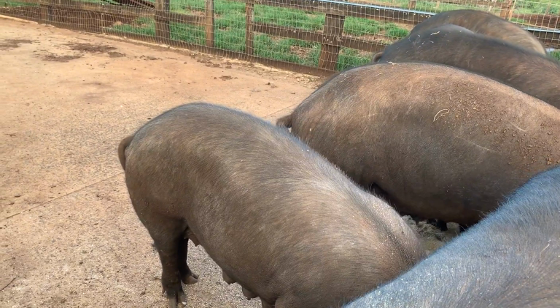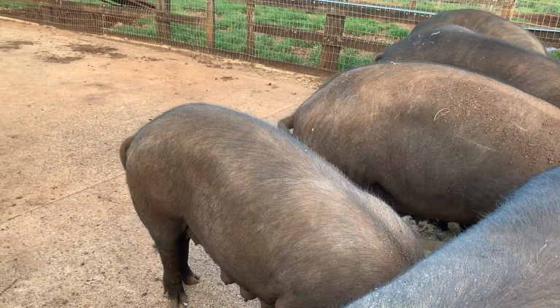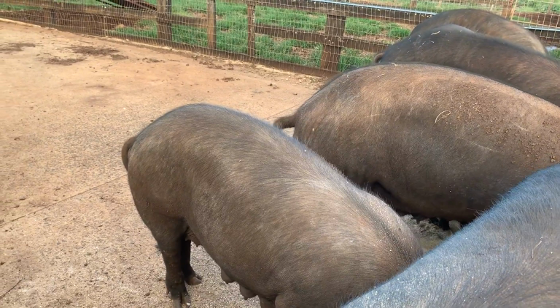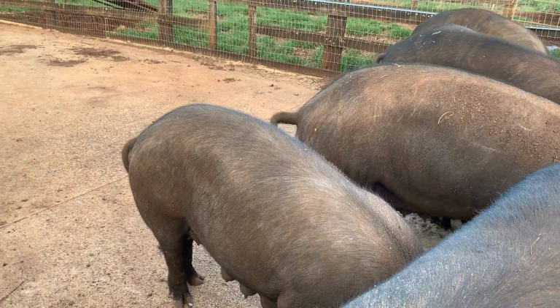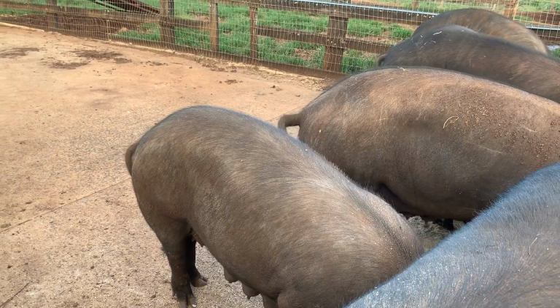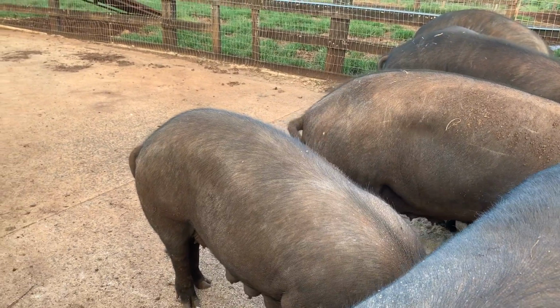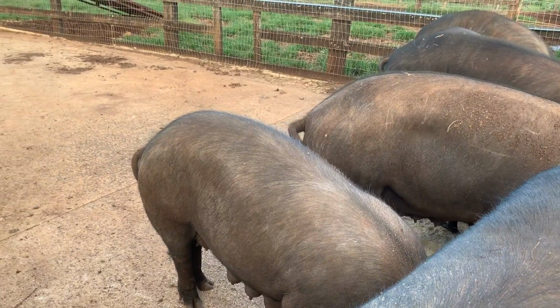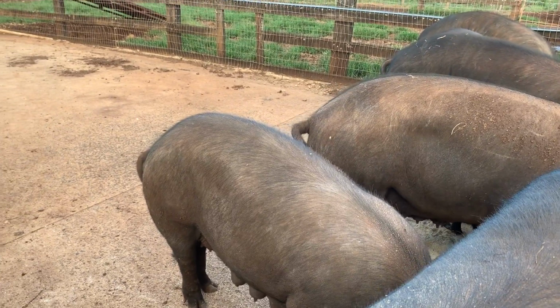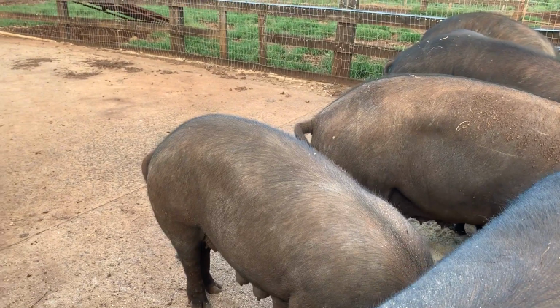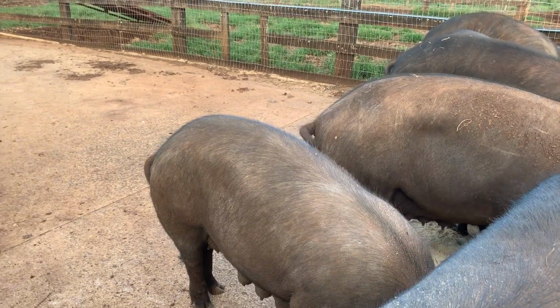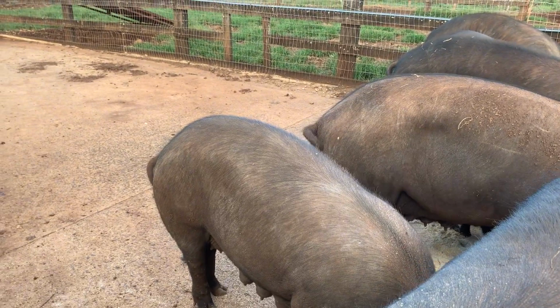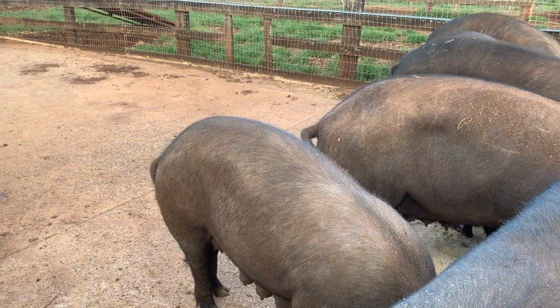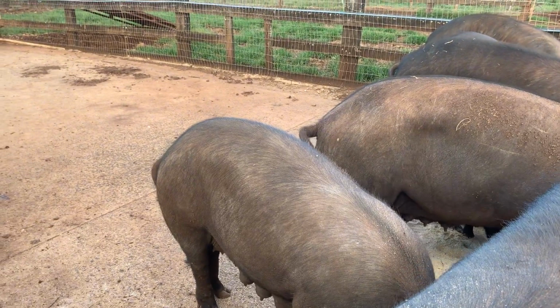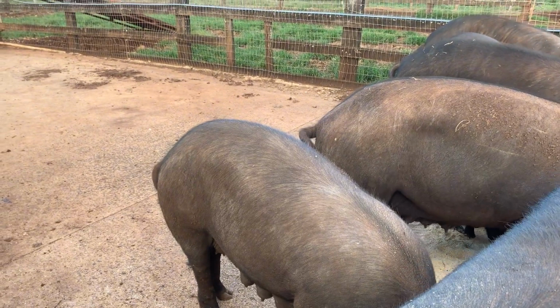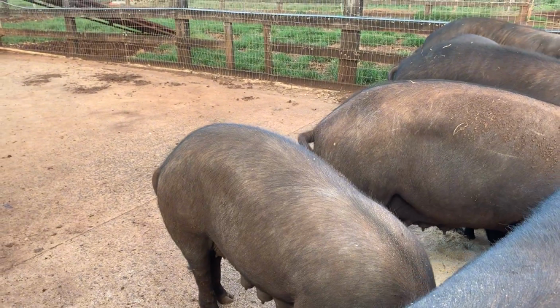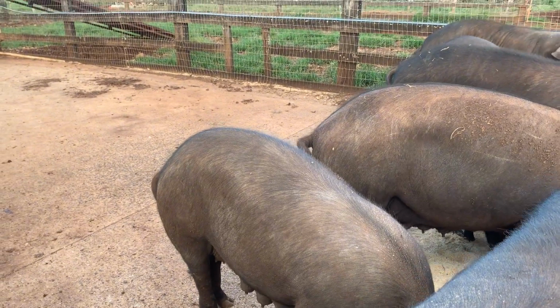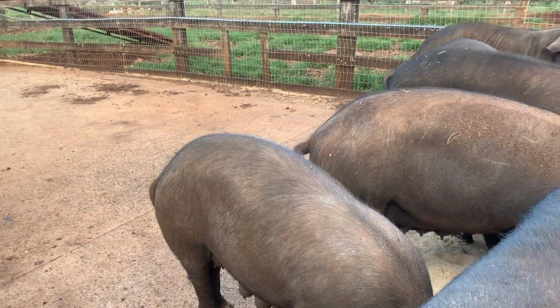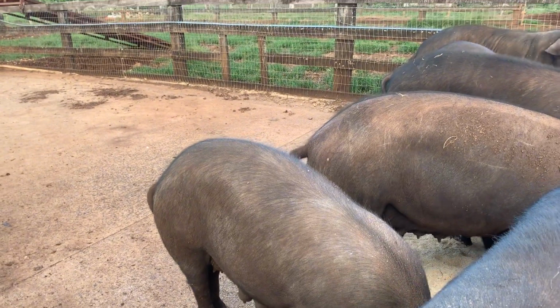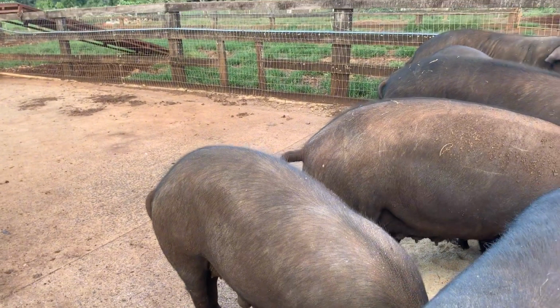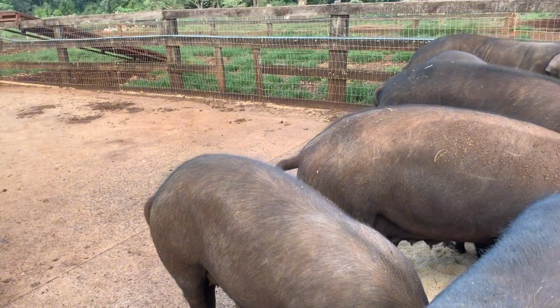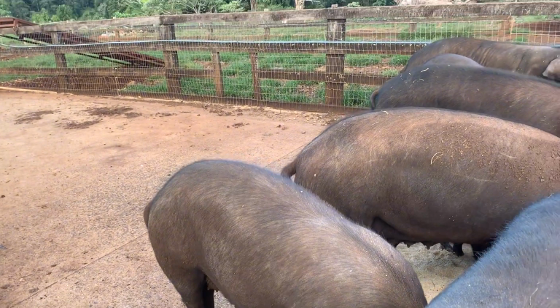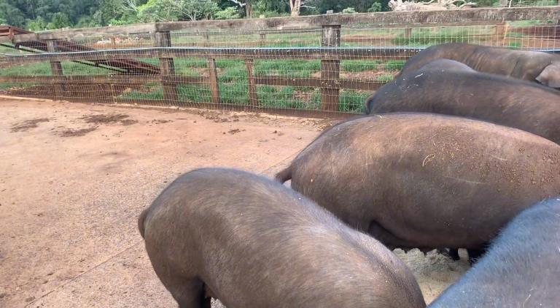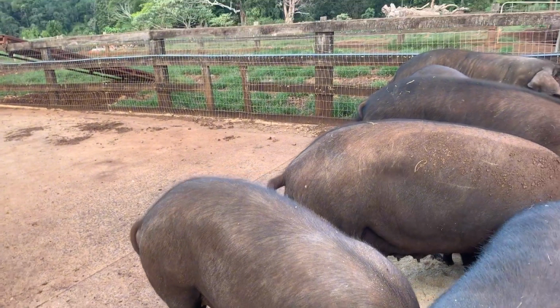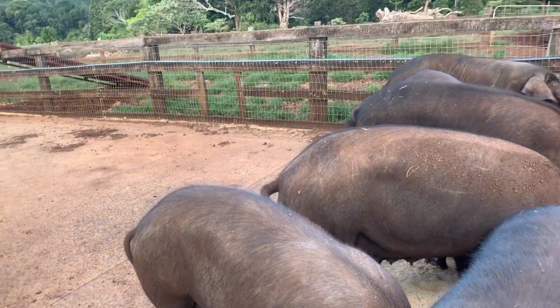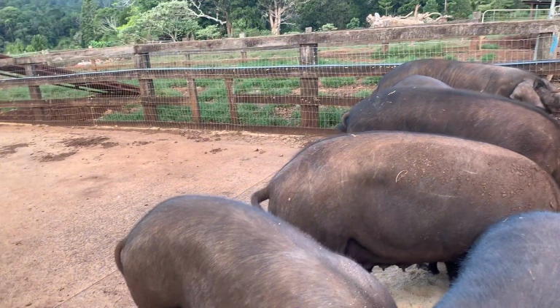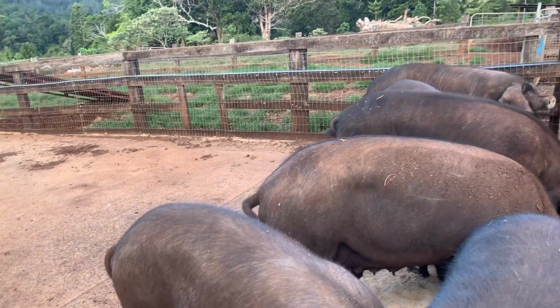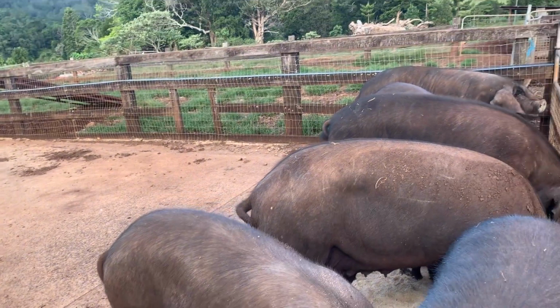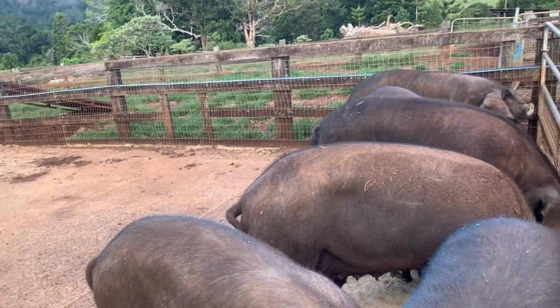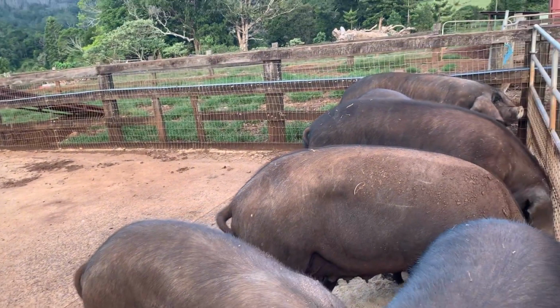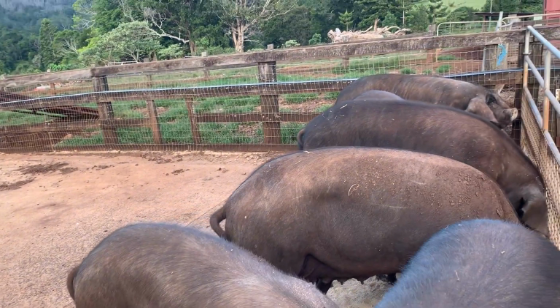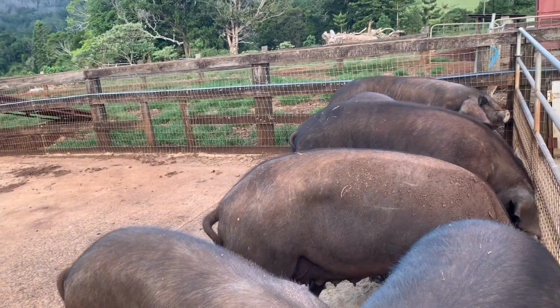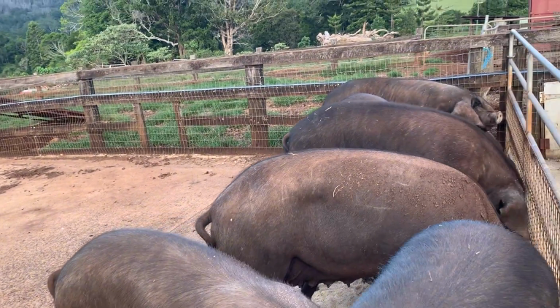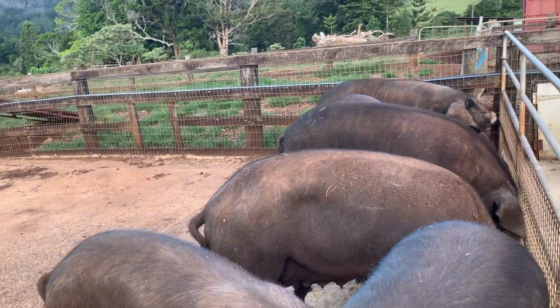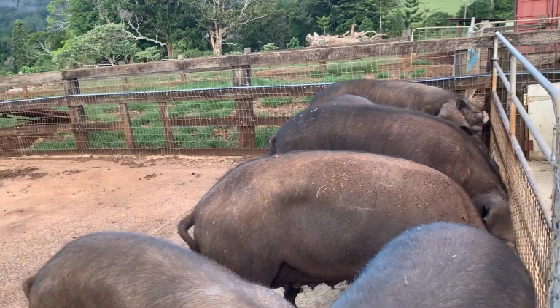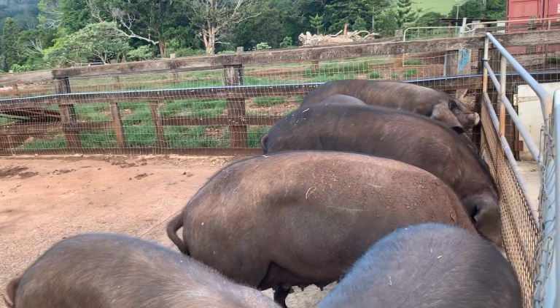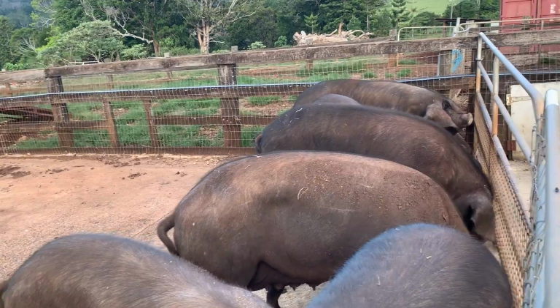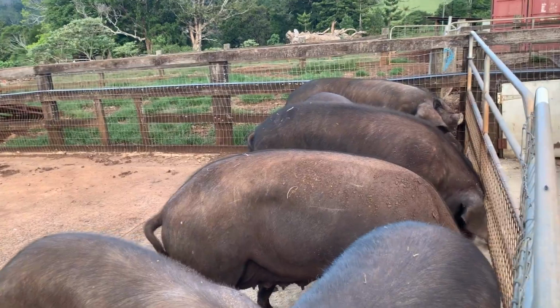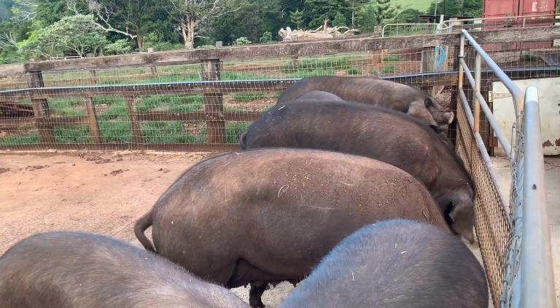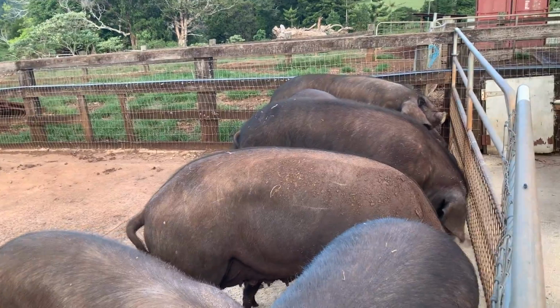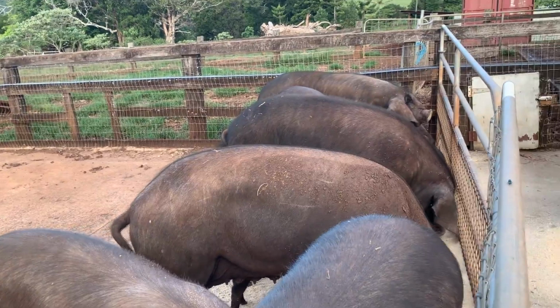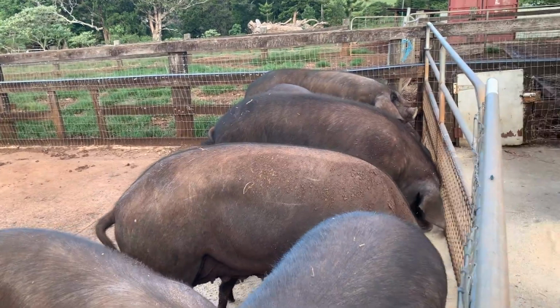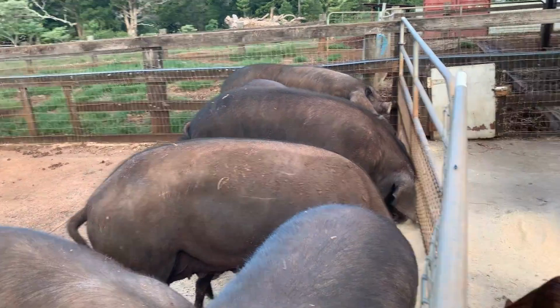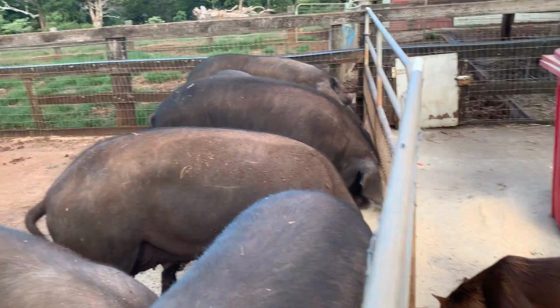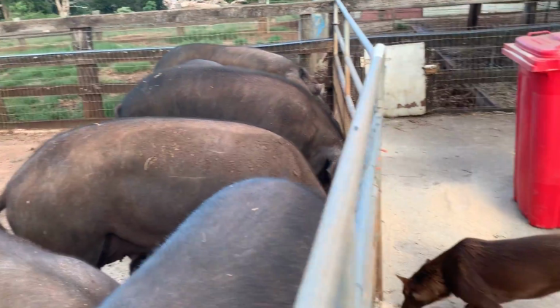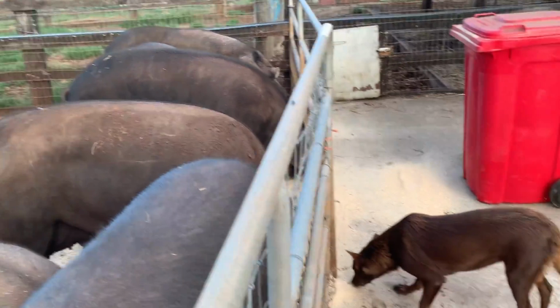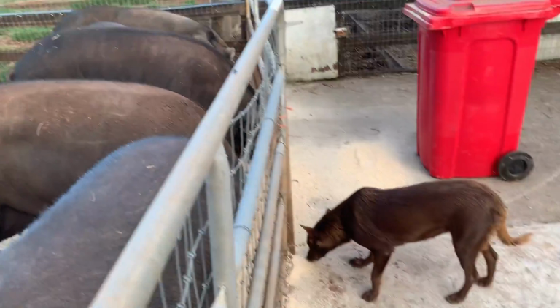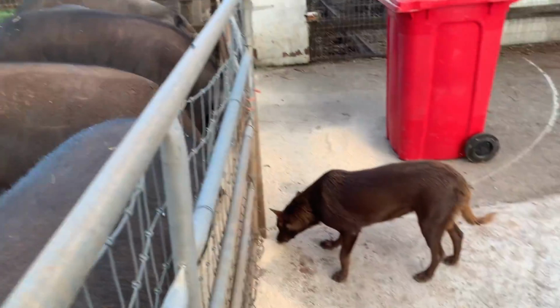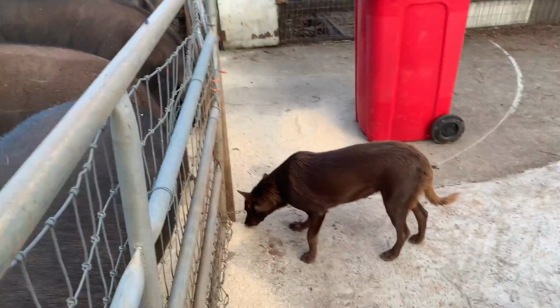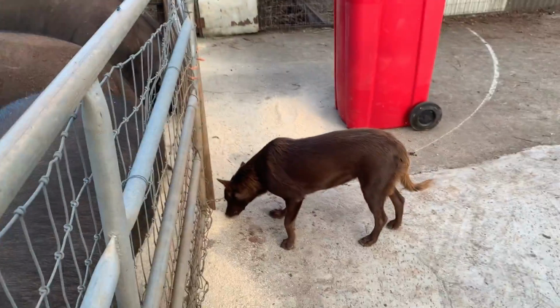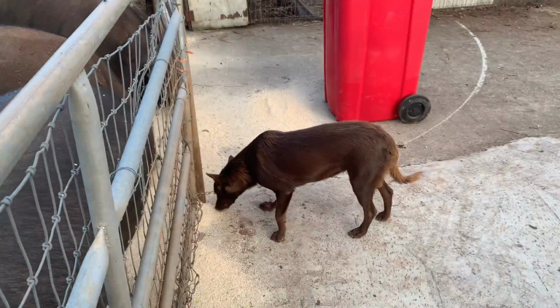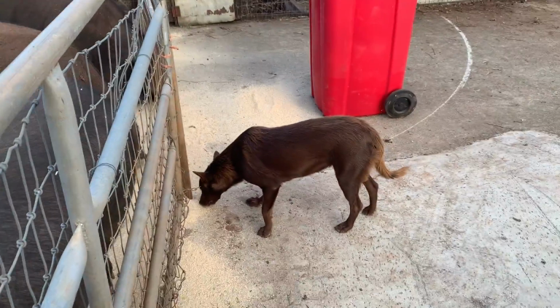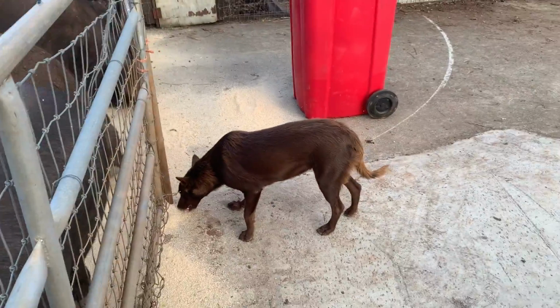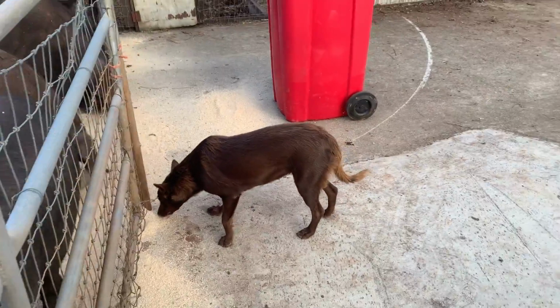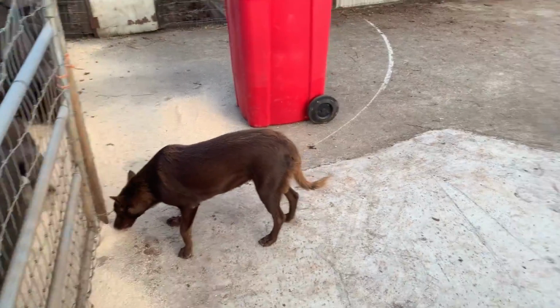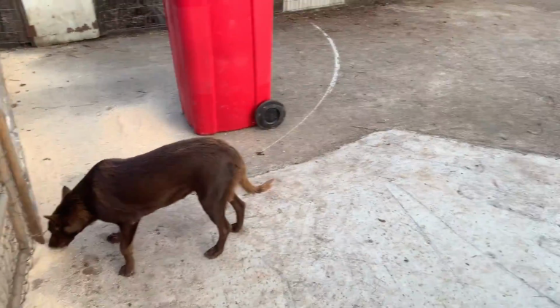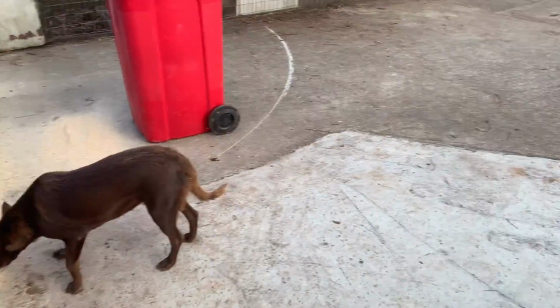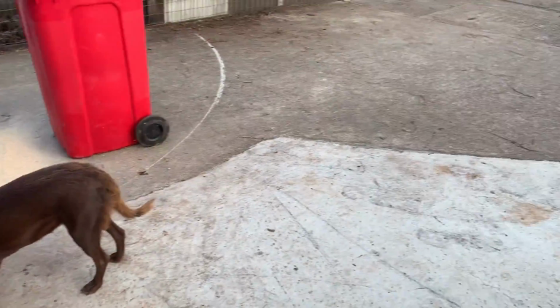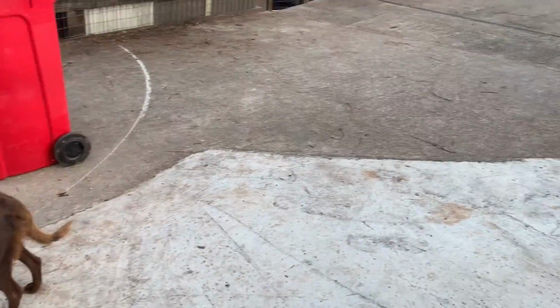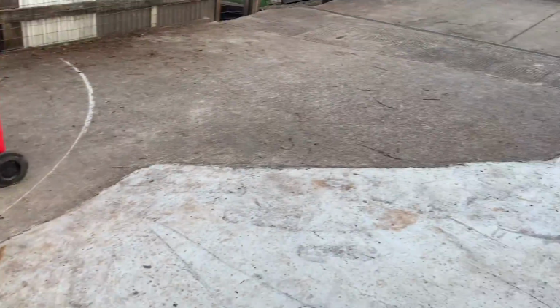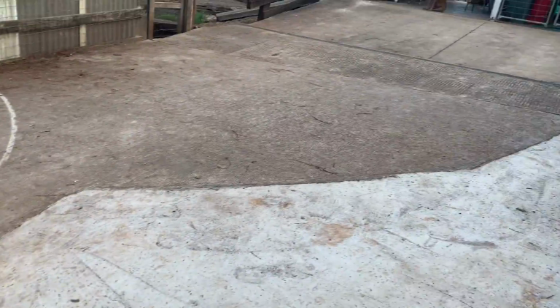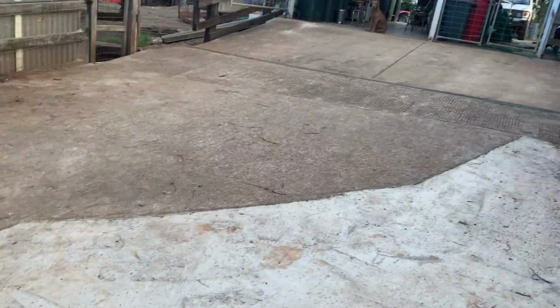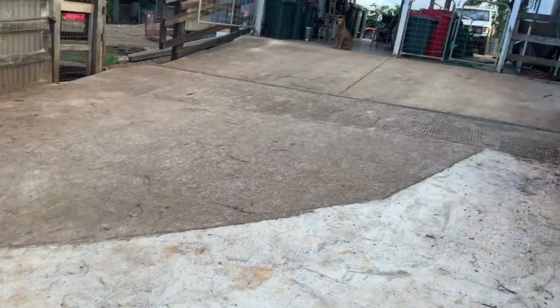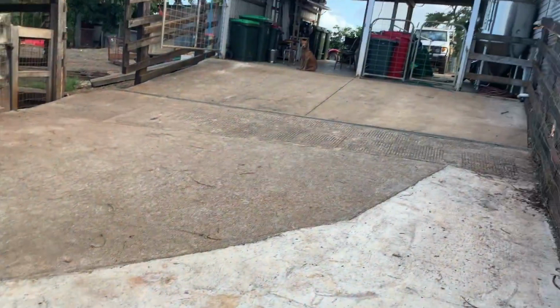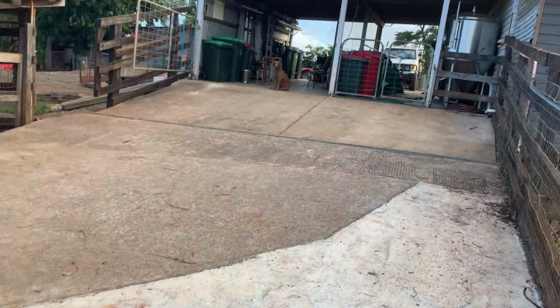Oh, someone else down there. That's a good rough count. Five, seven, ten, eleven, twelve.